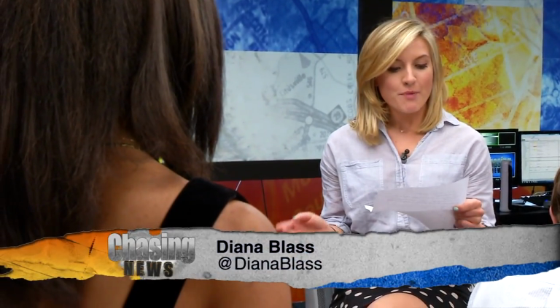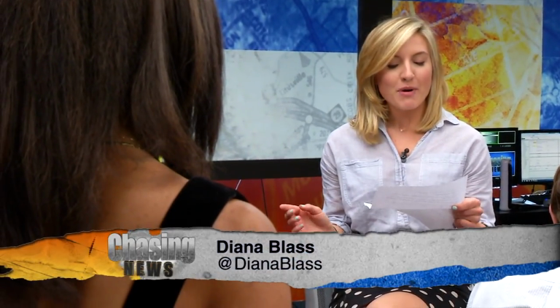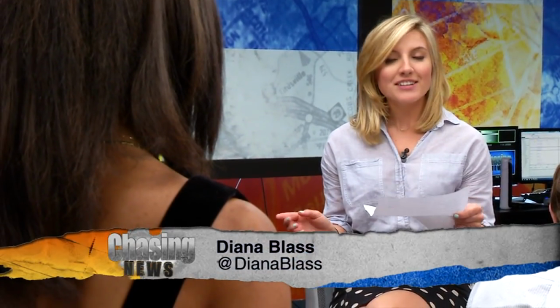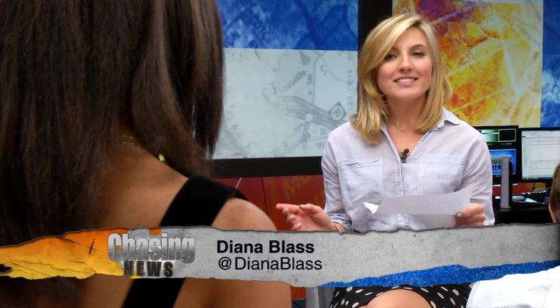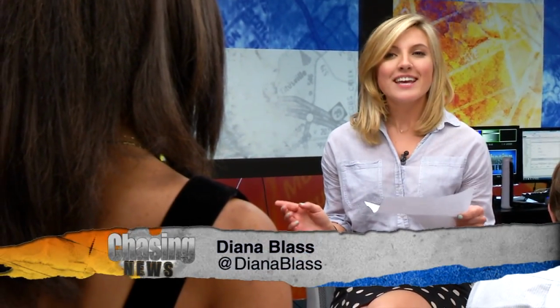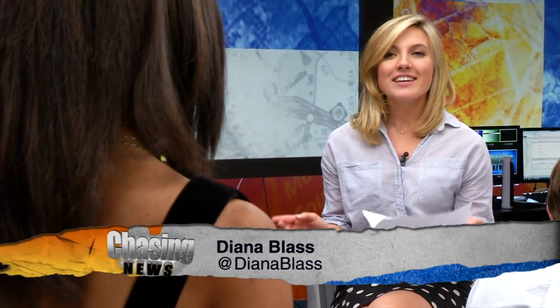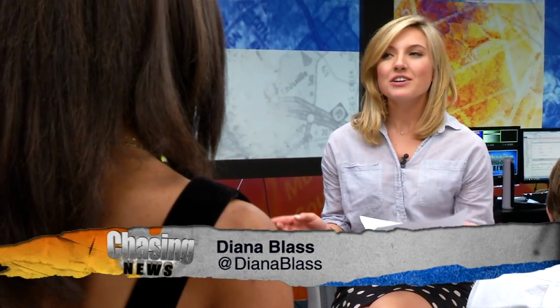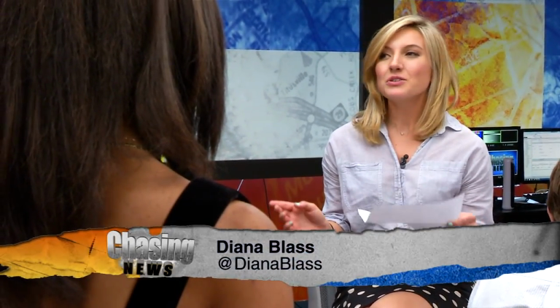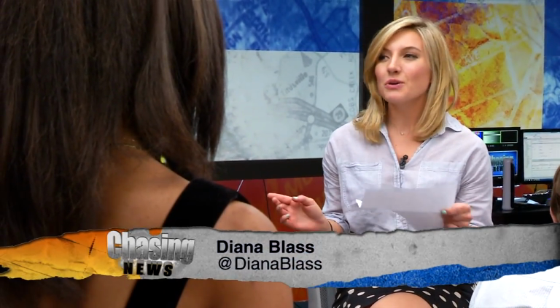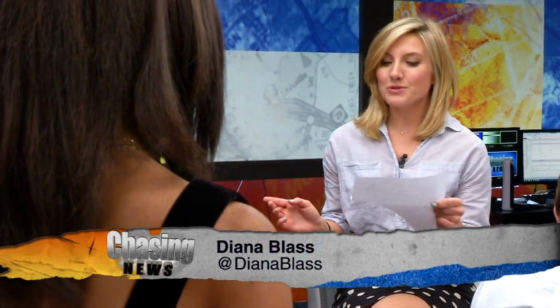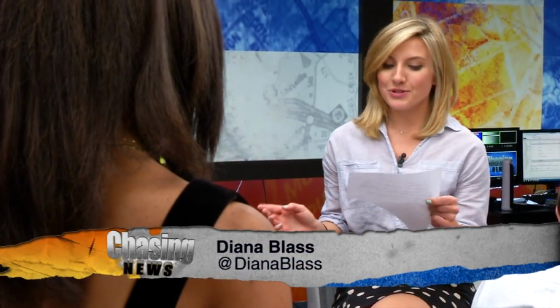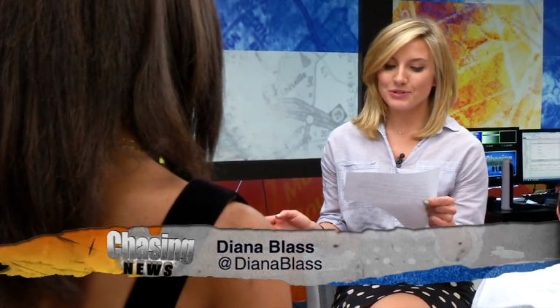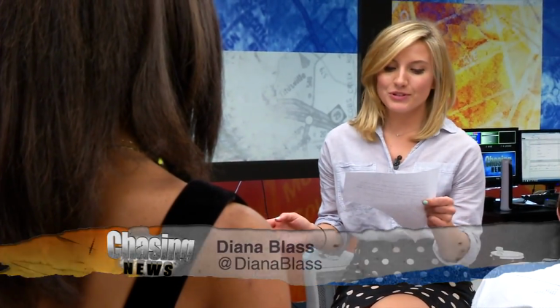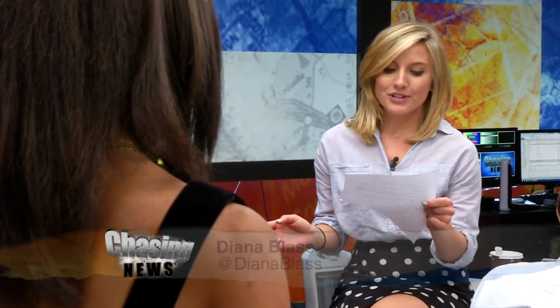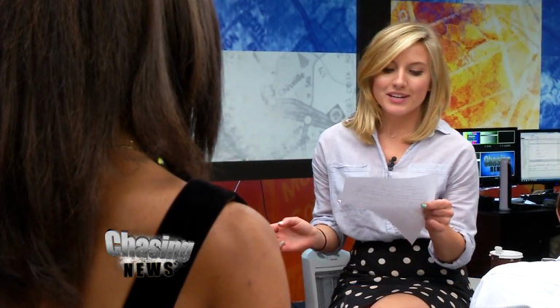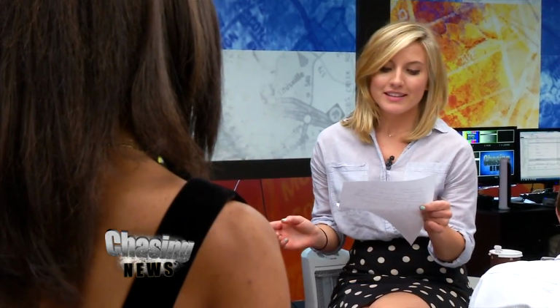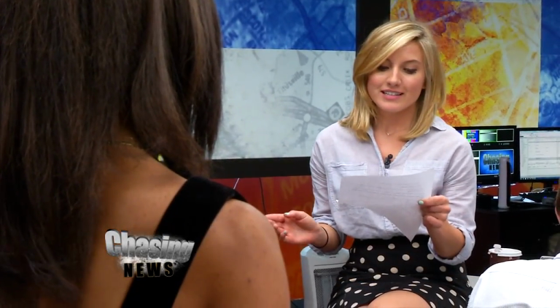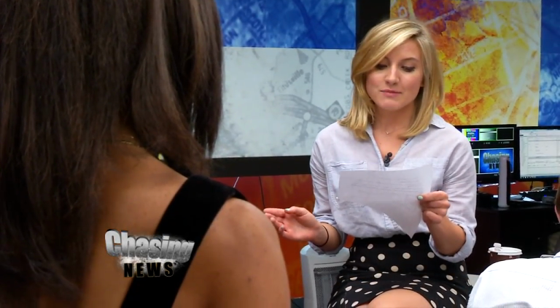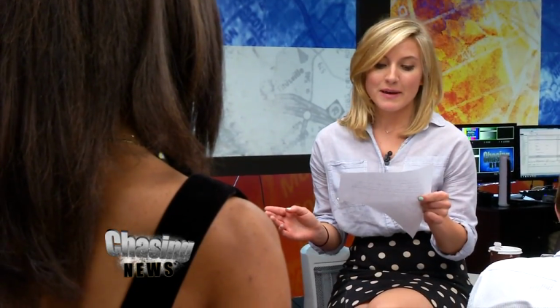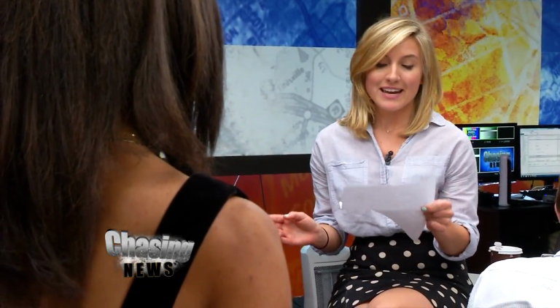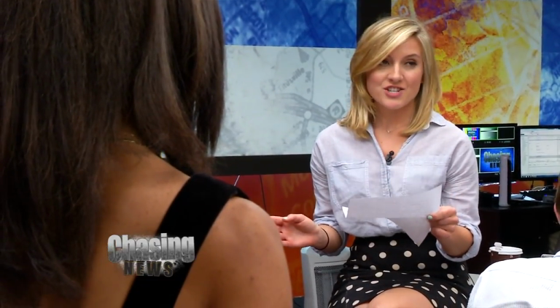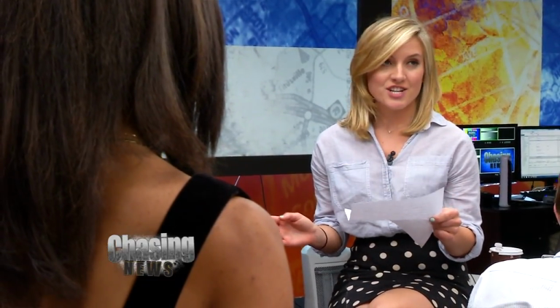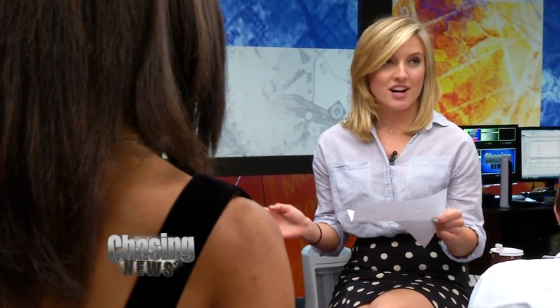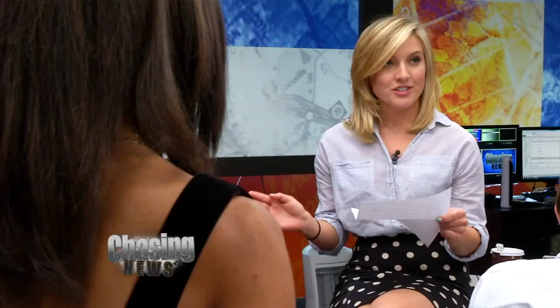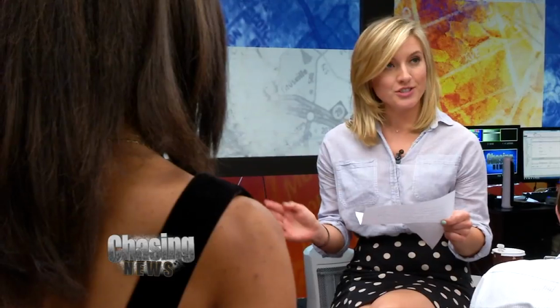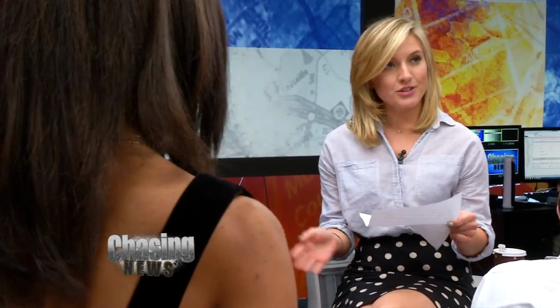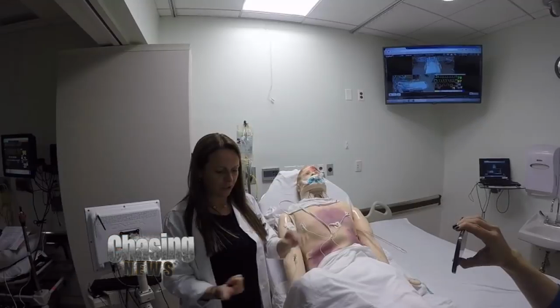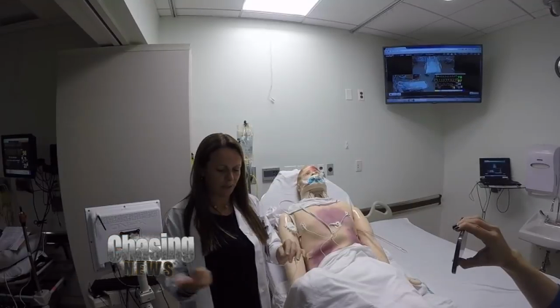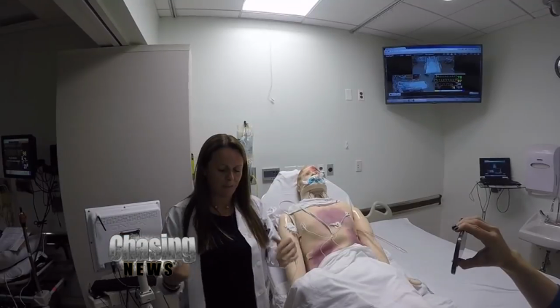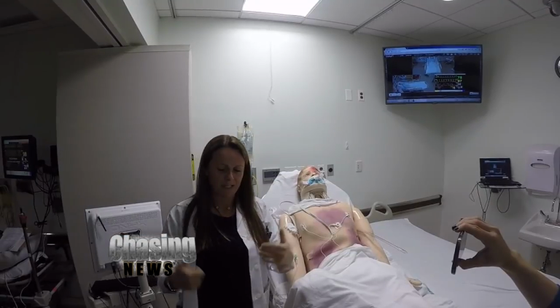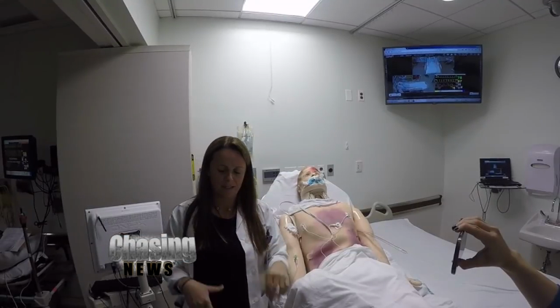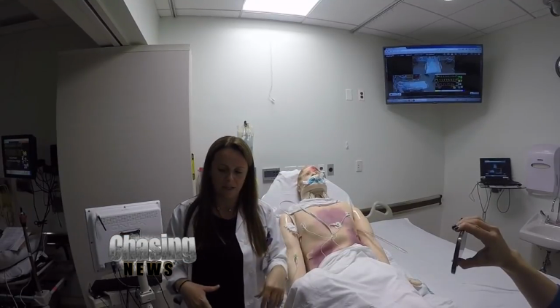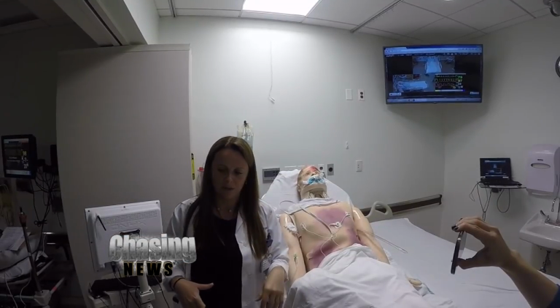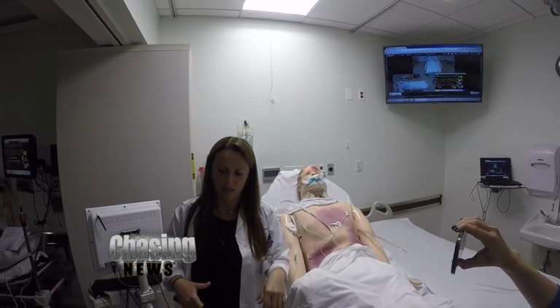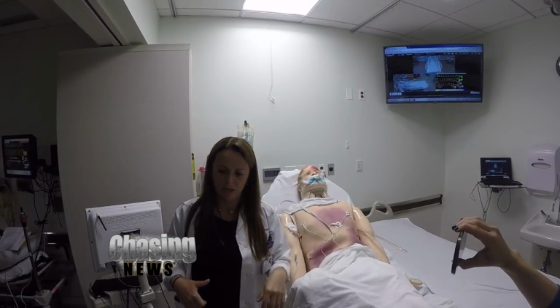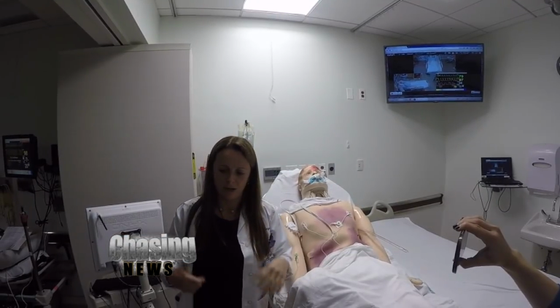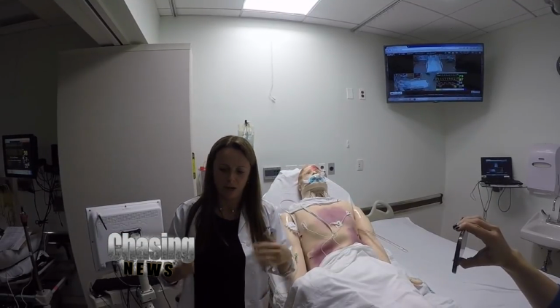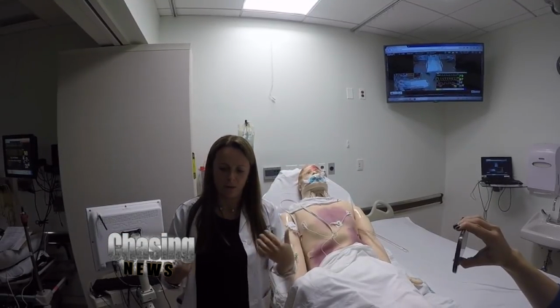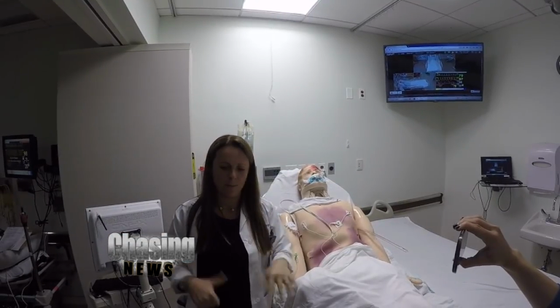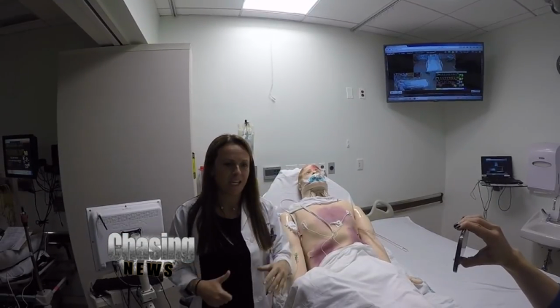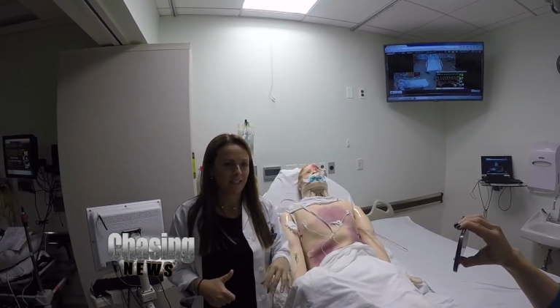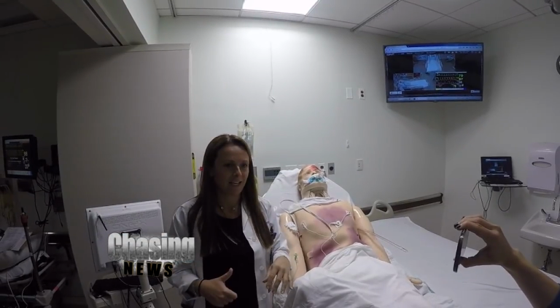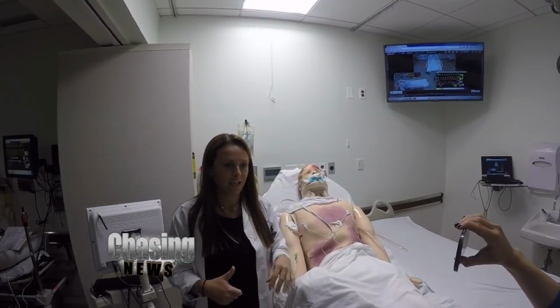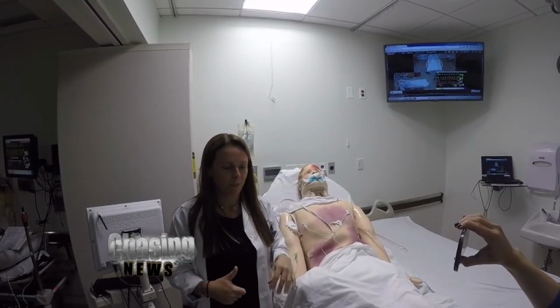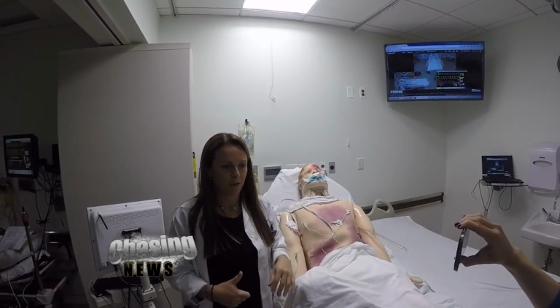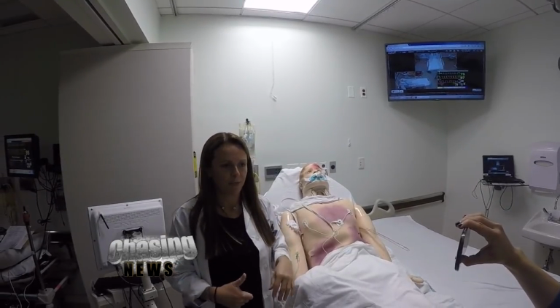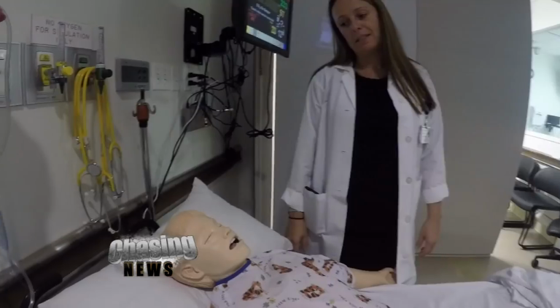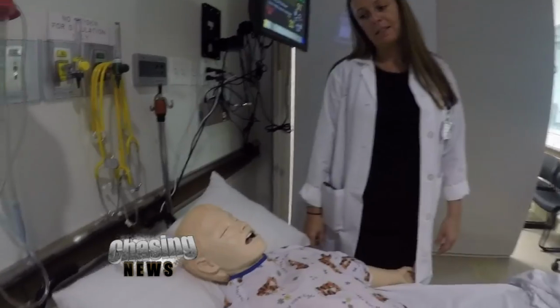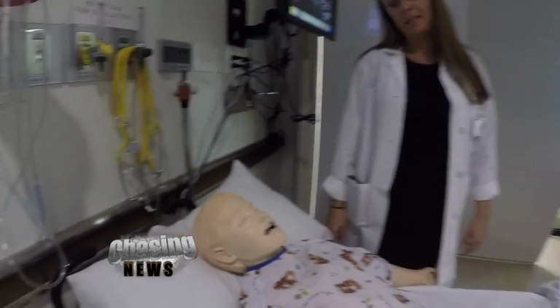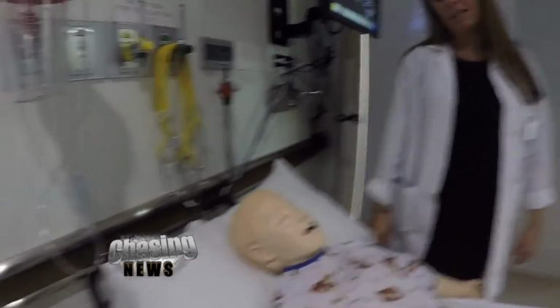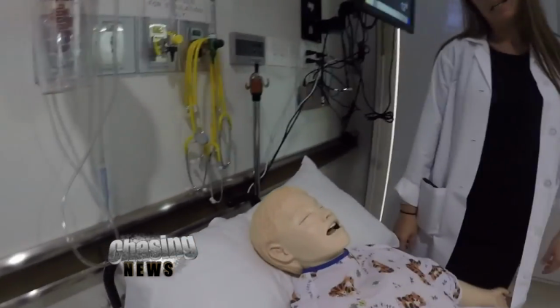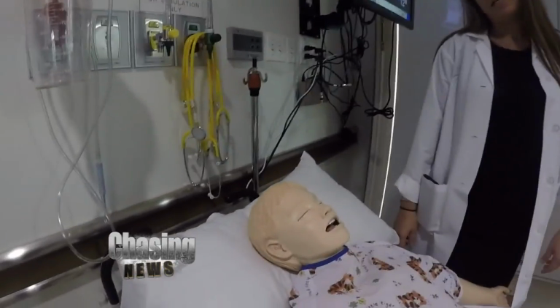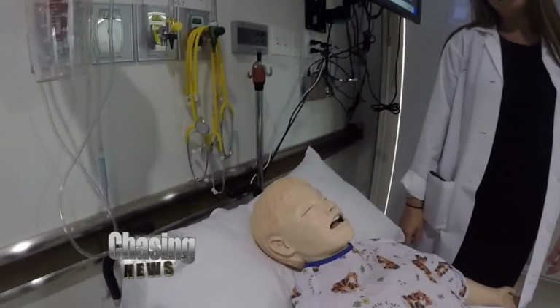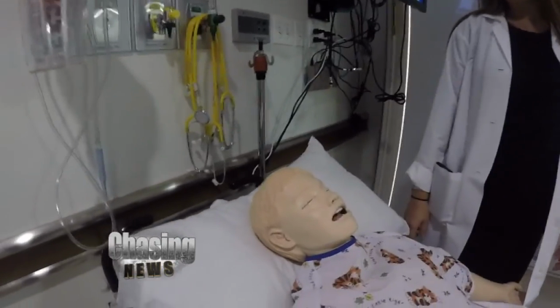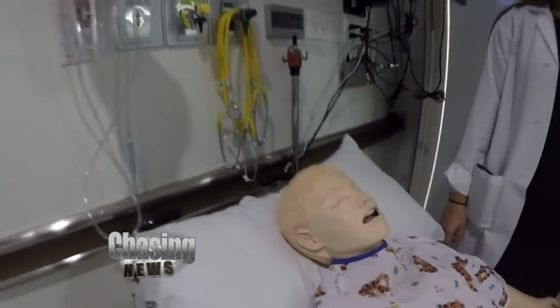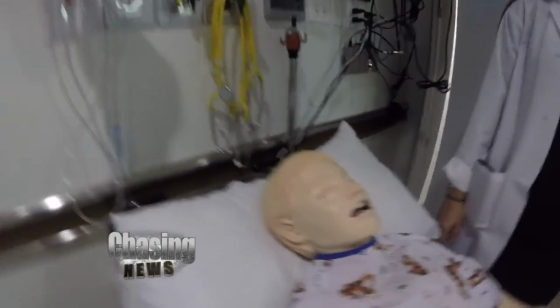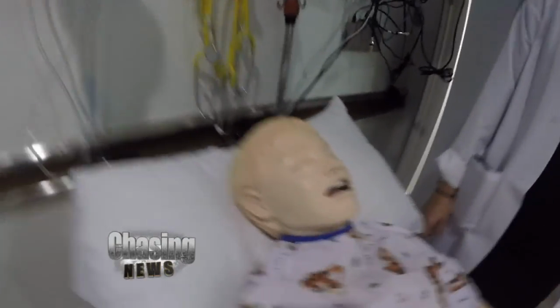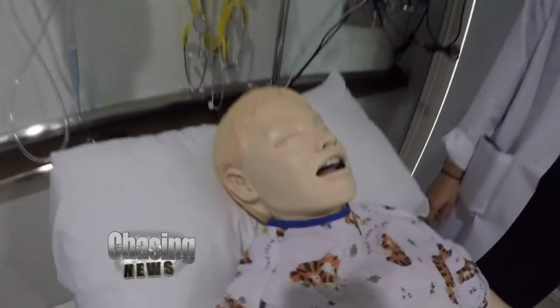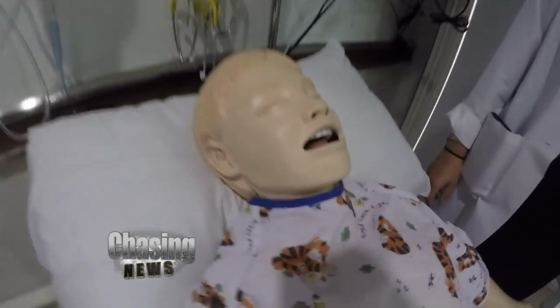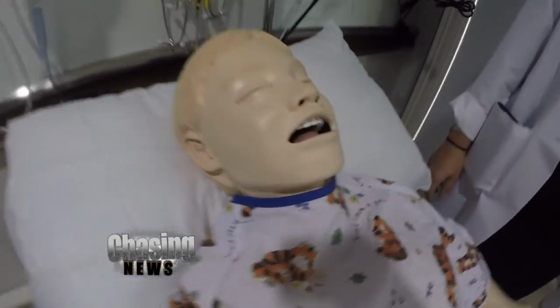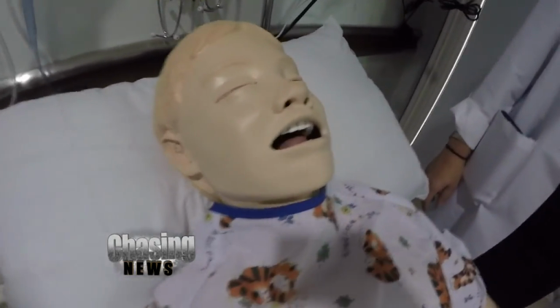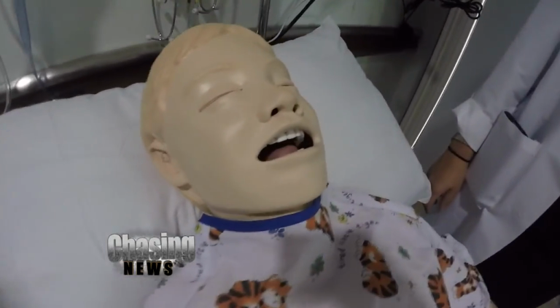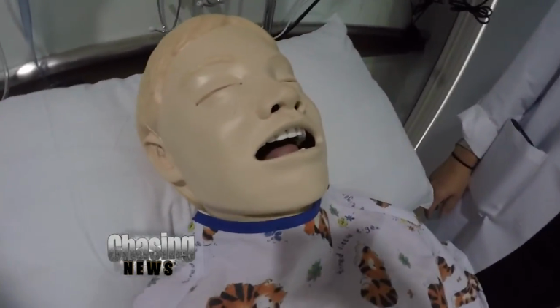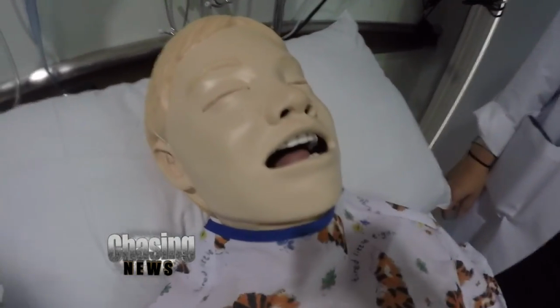But take a closer look. This patient undergoing anesthesia isn't human at all — but actually a mannequin.